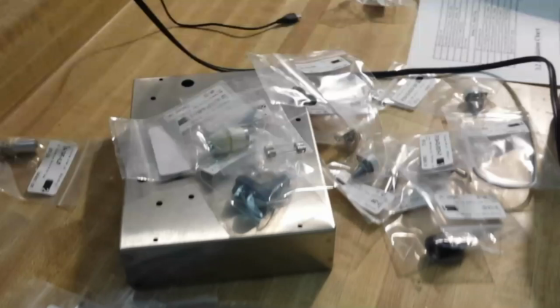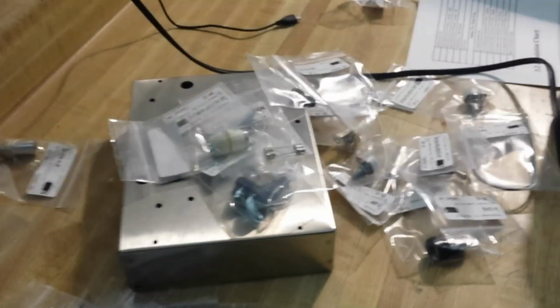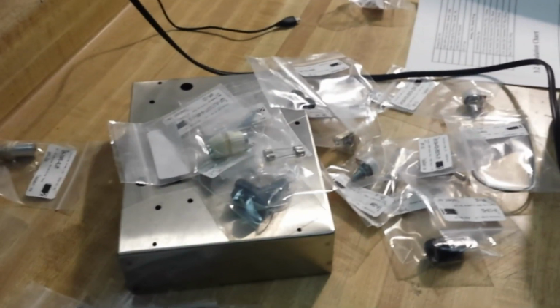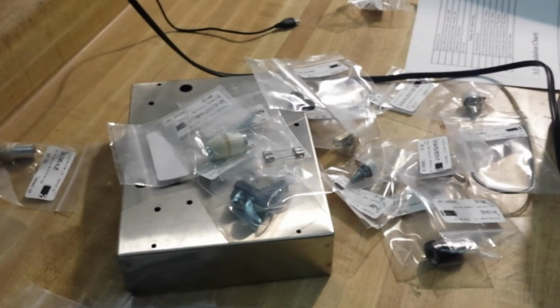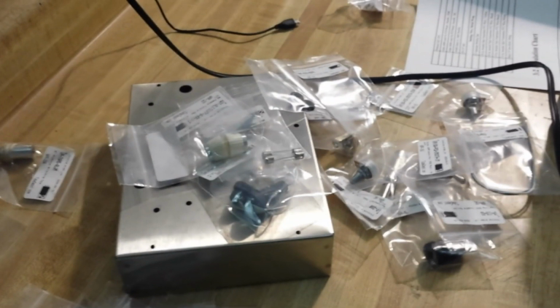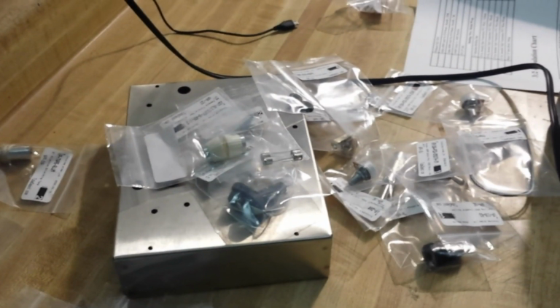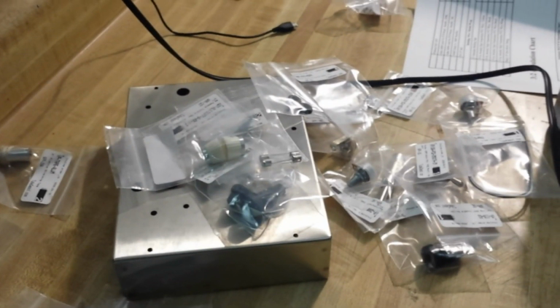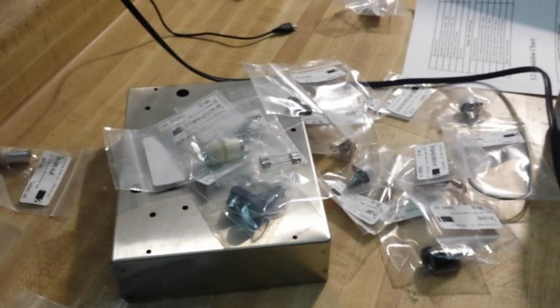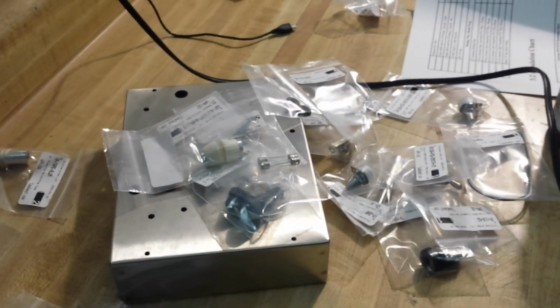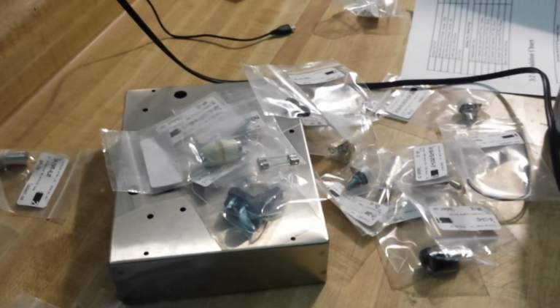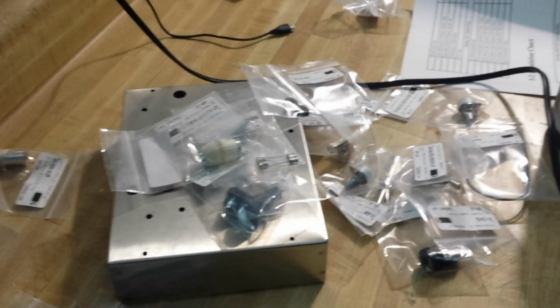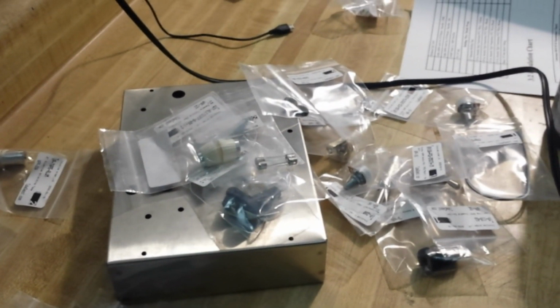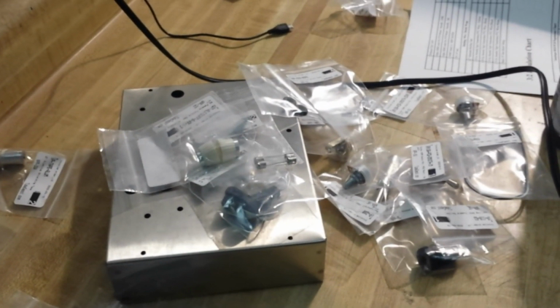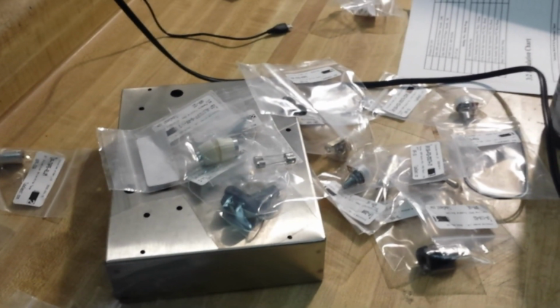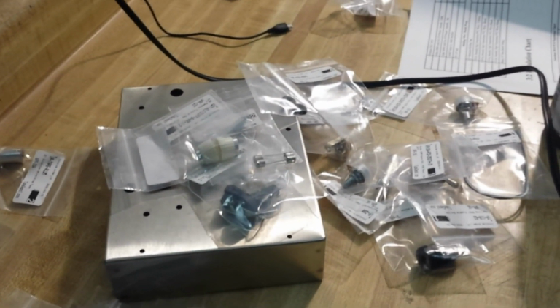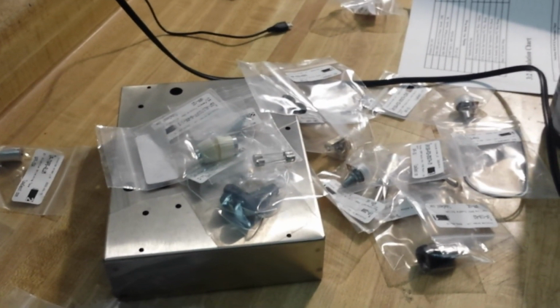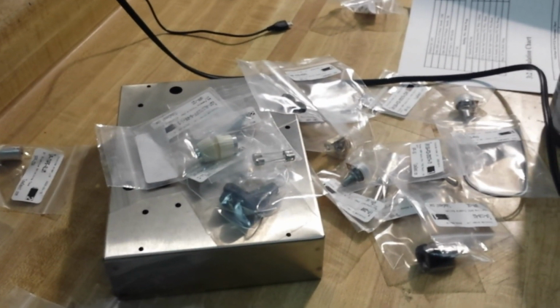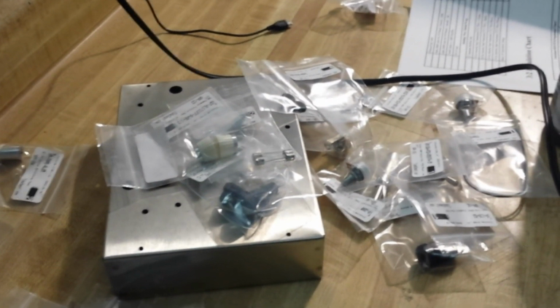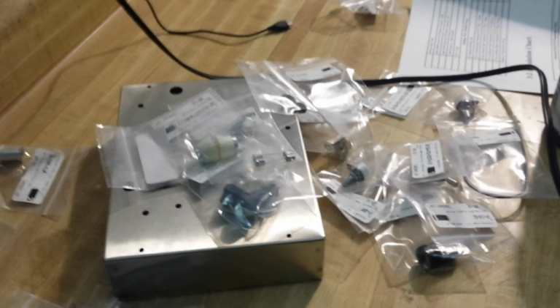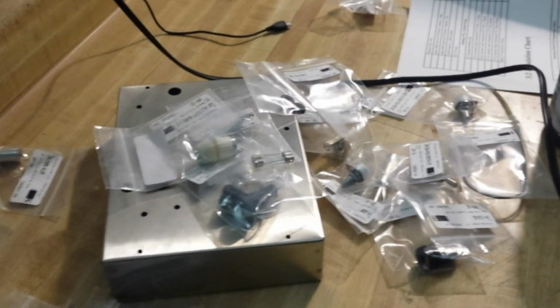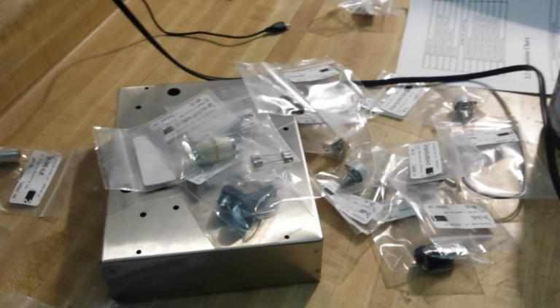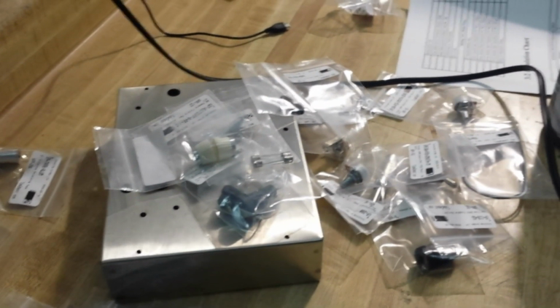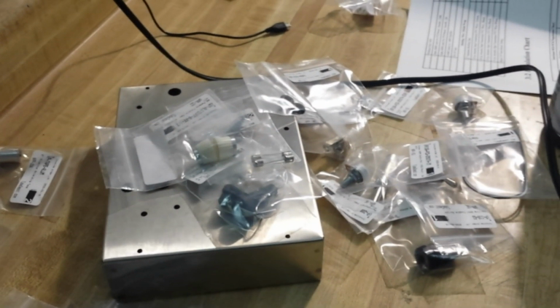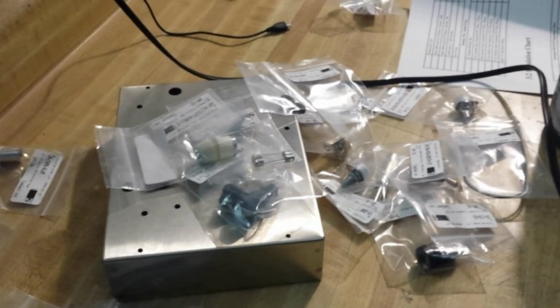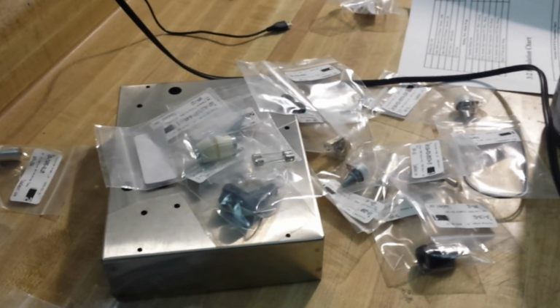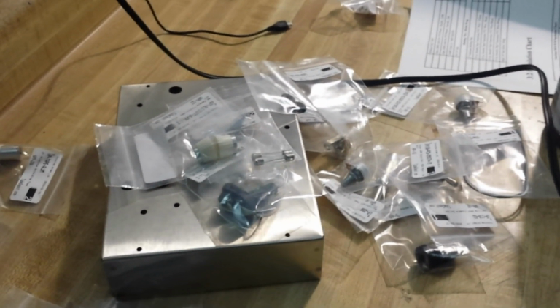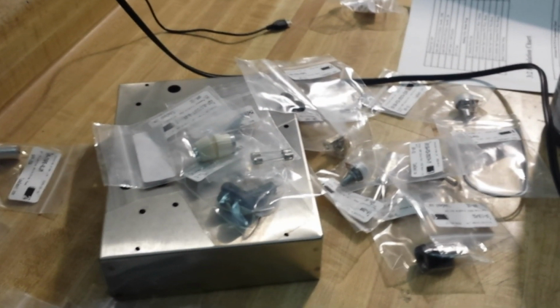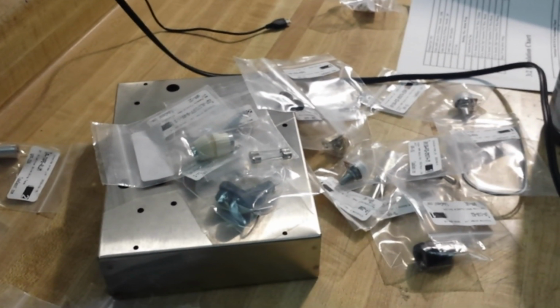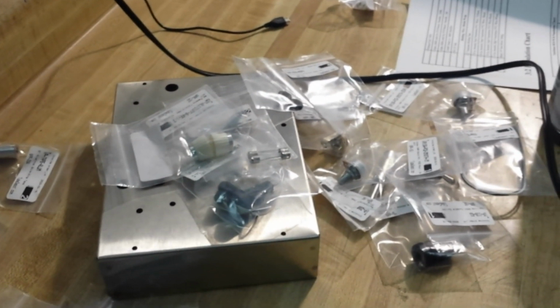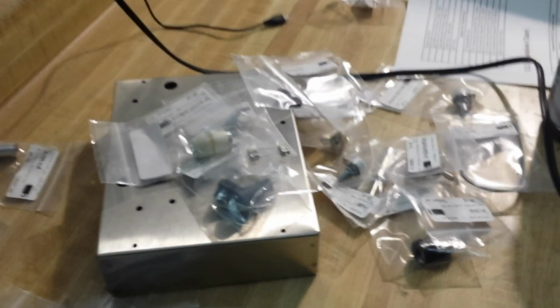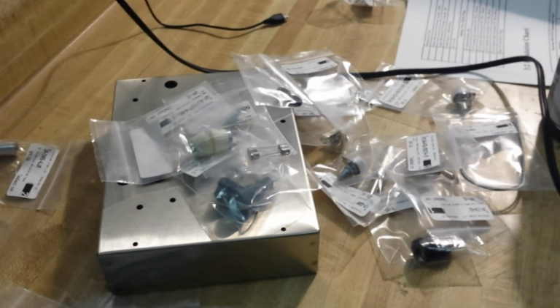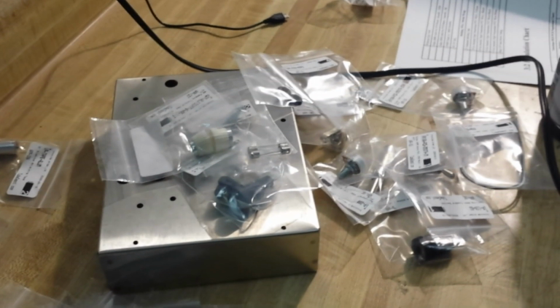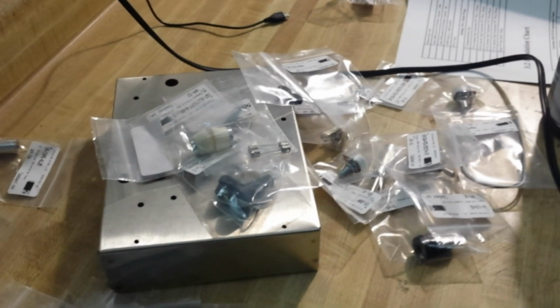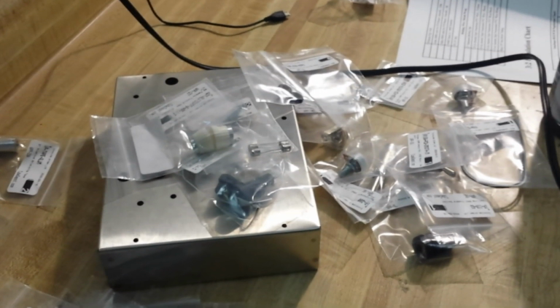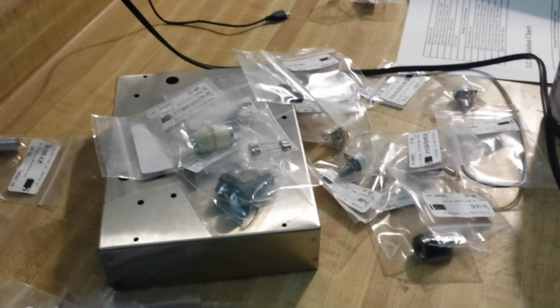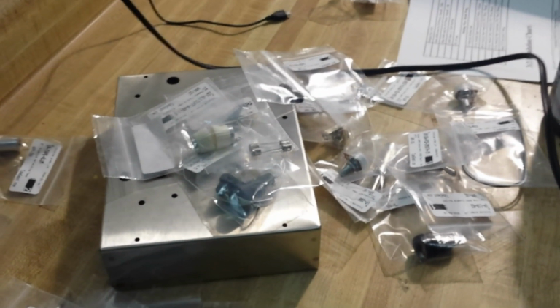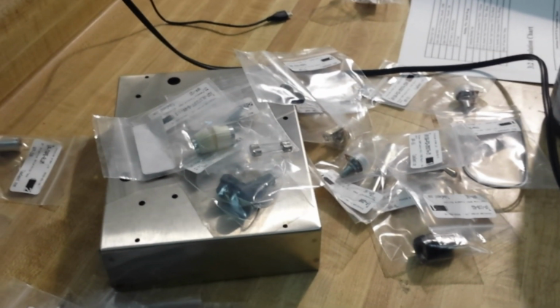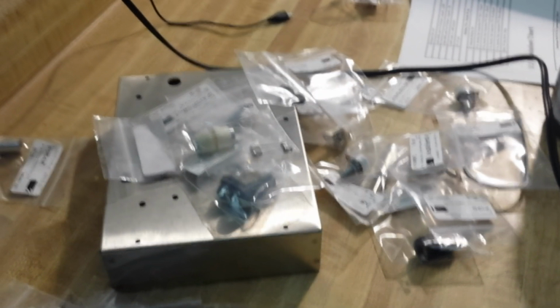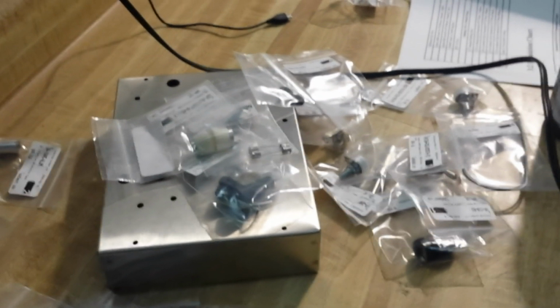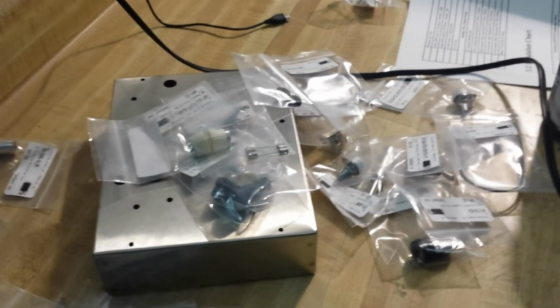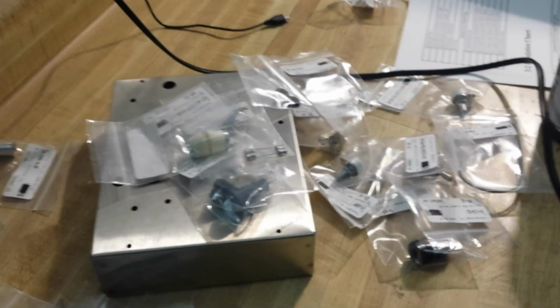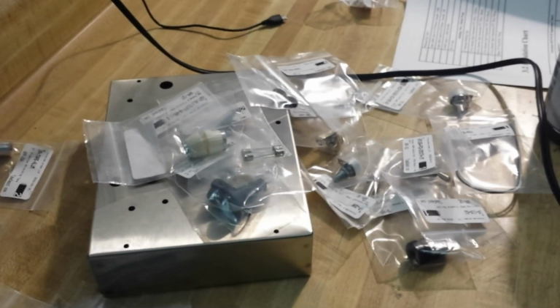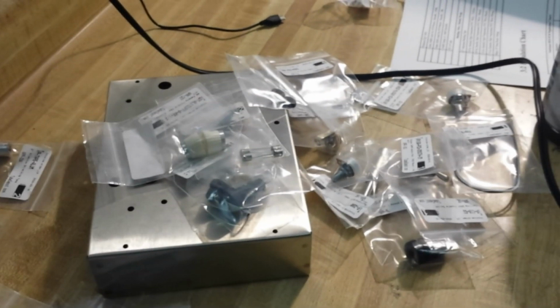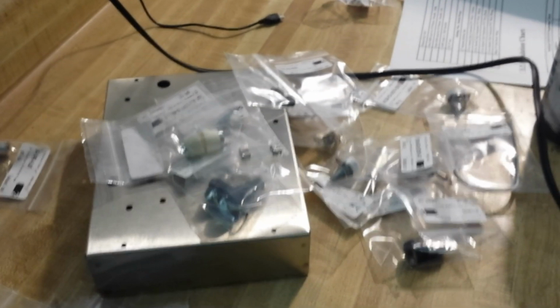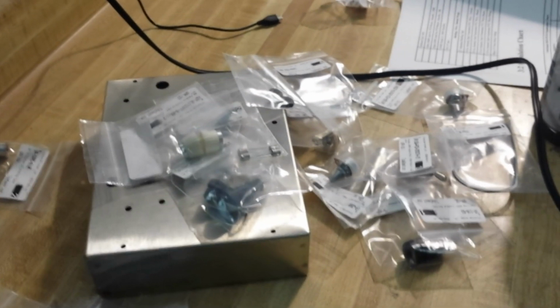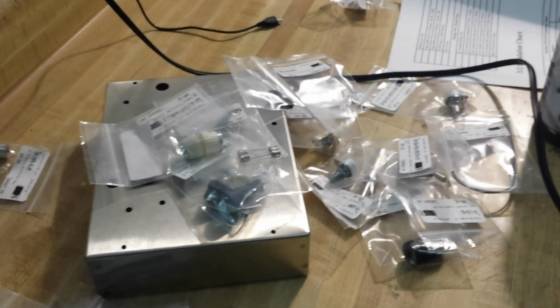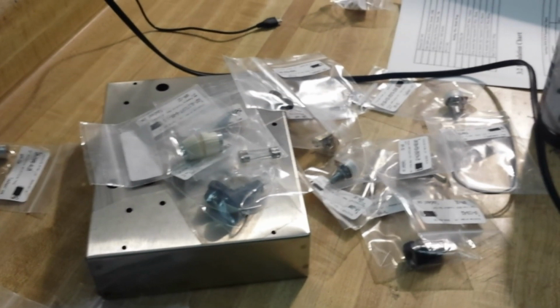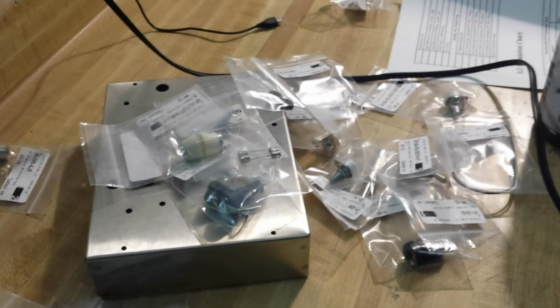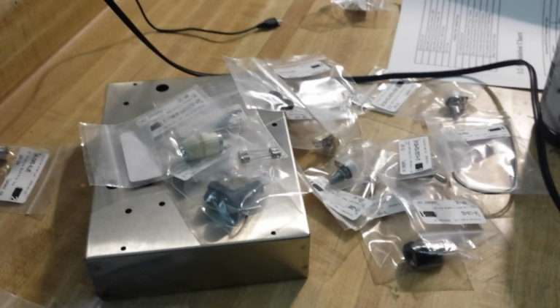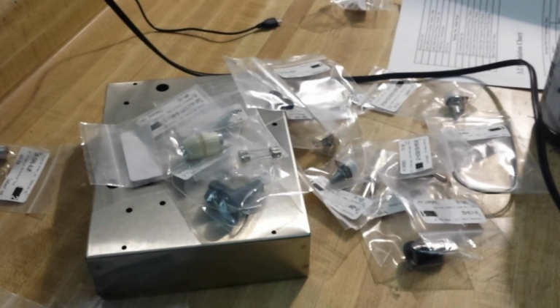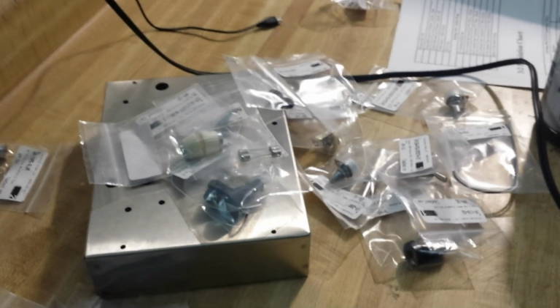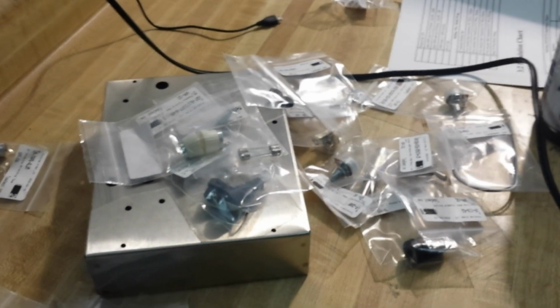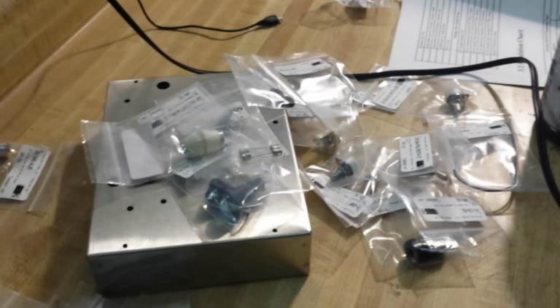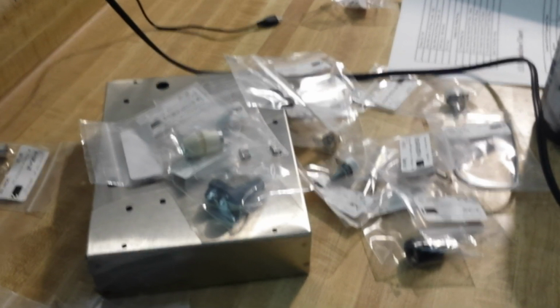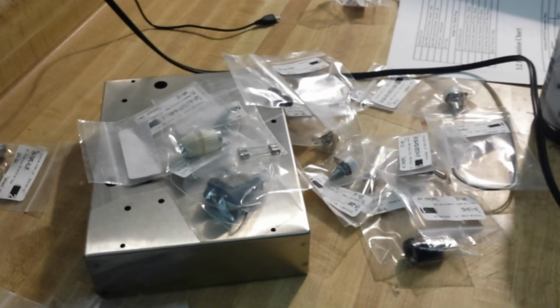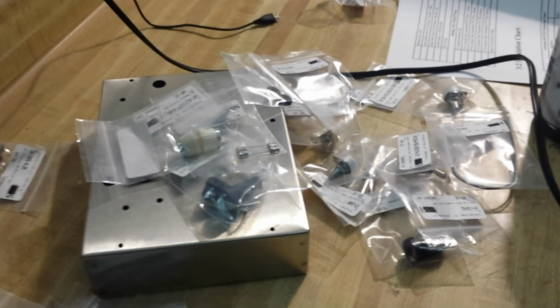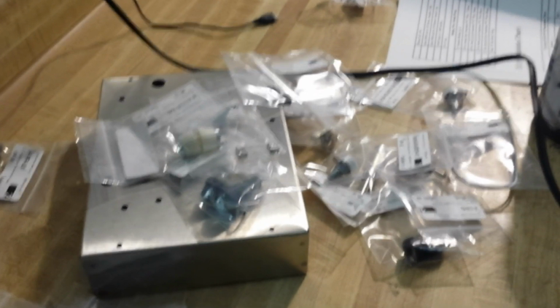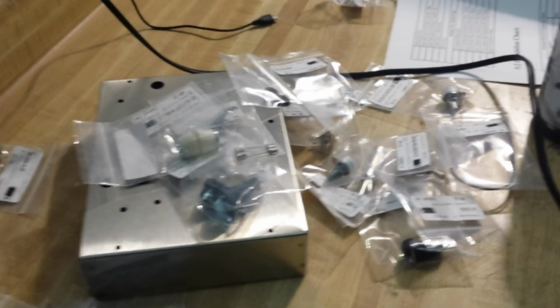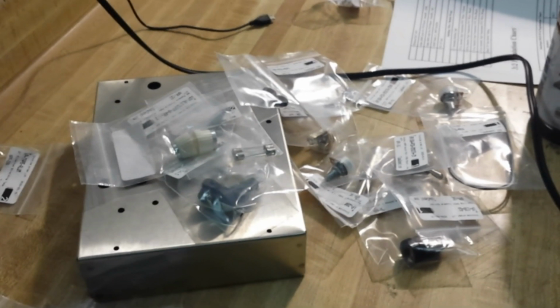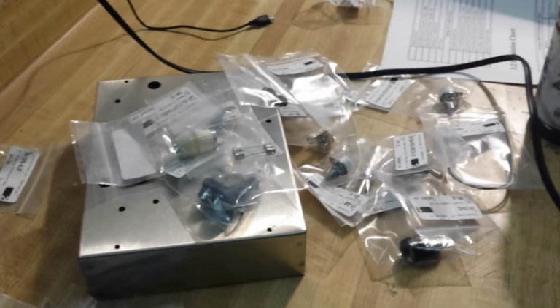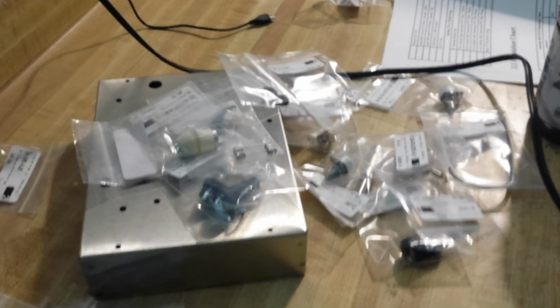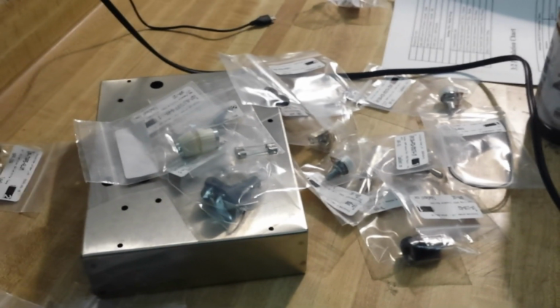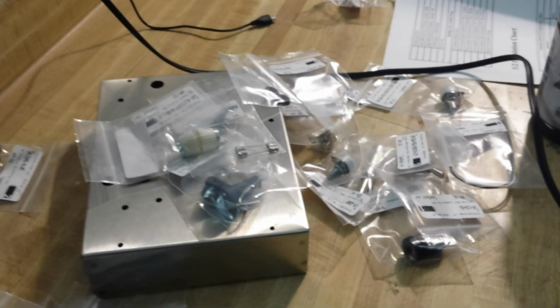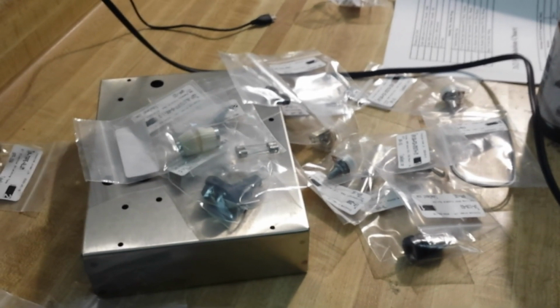What's happening guys? Today we're going to start building the Bud tube amp. Stick around.